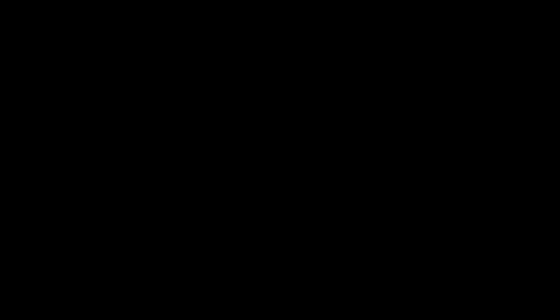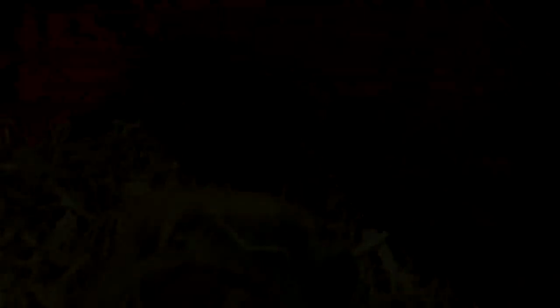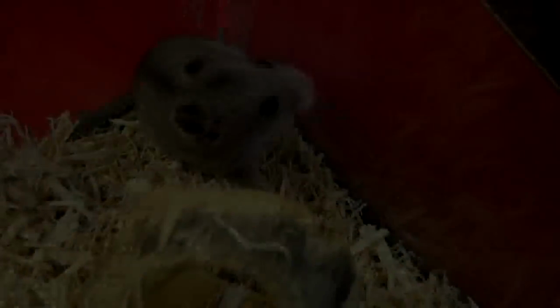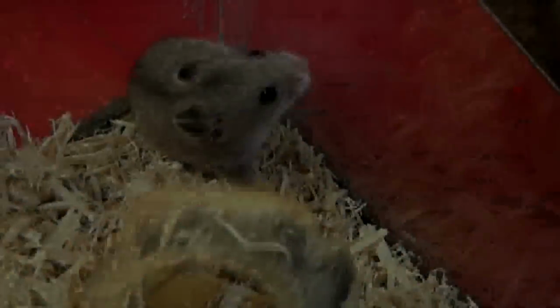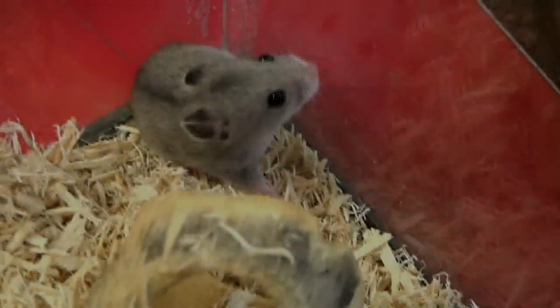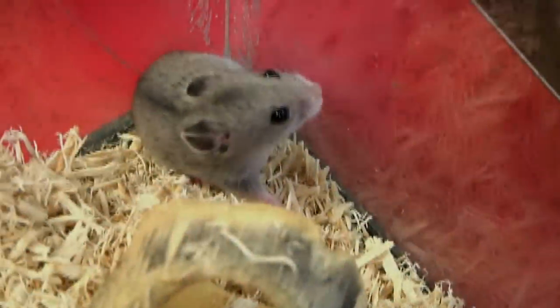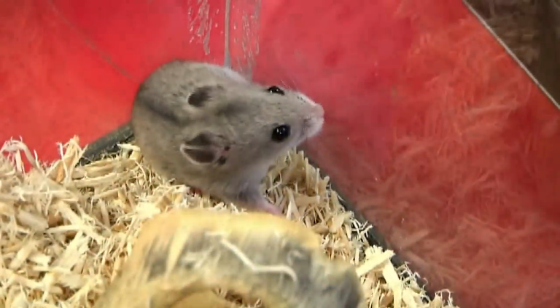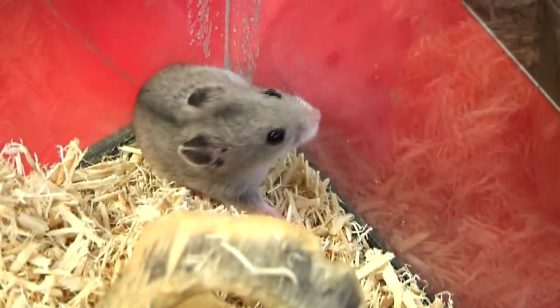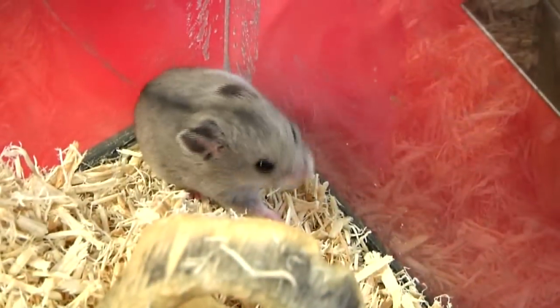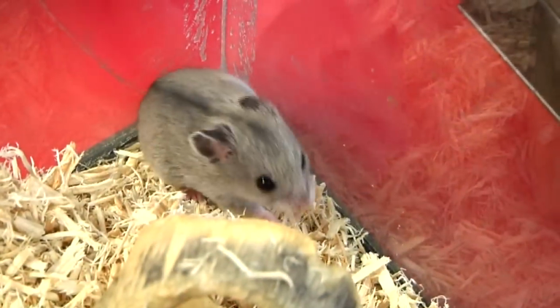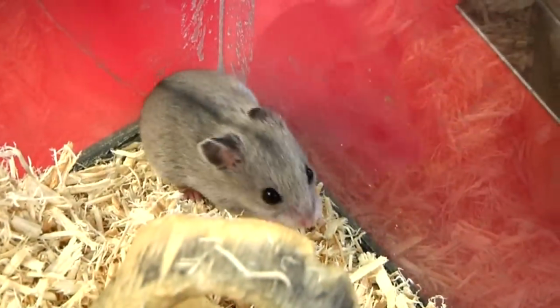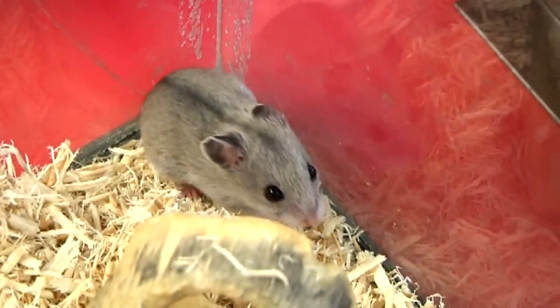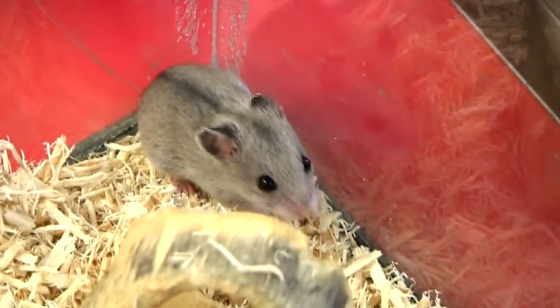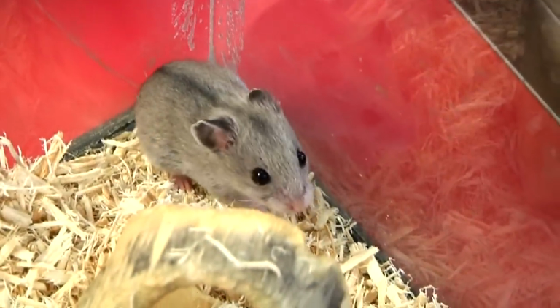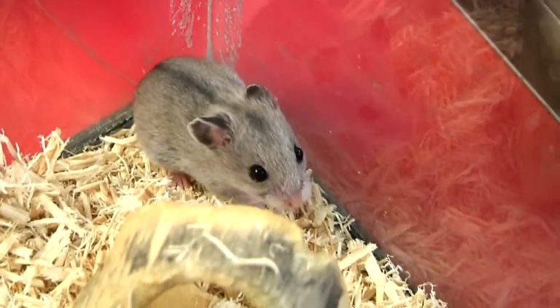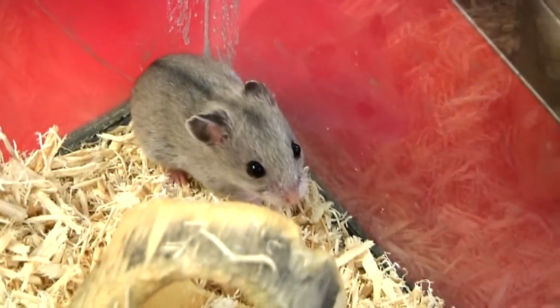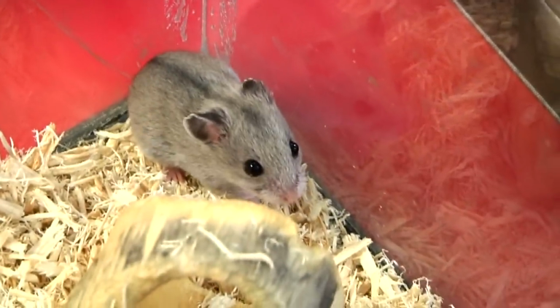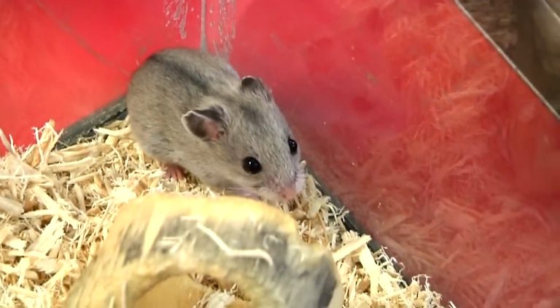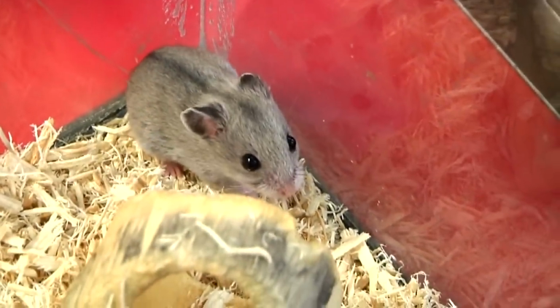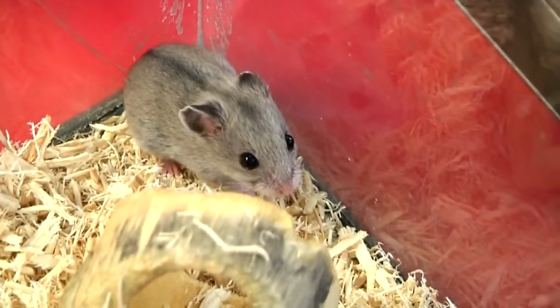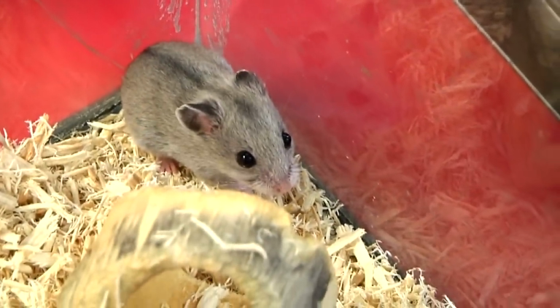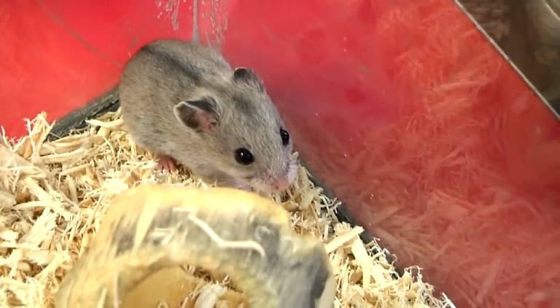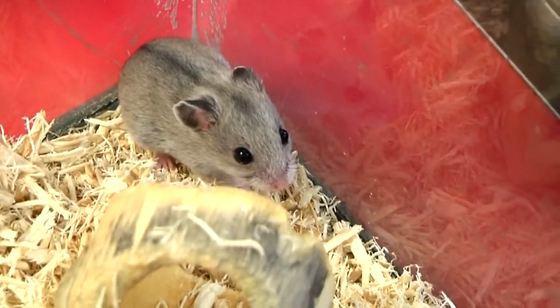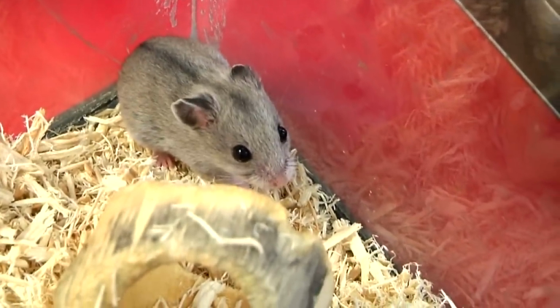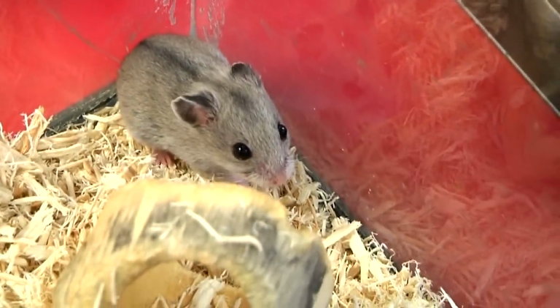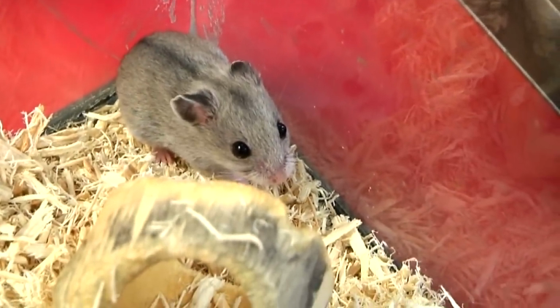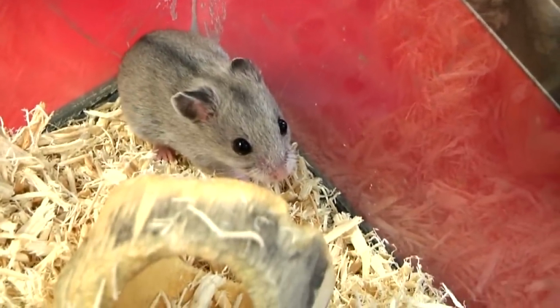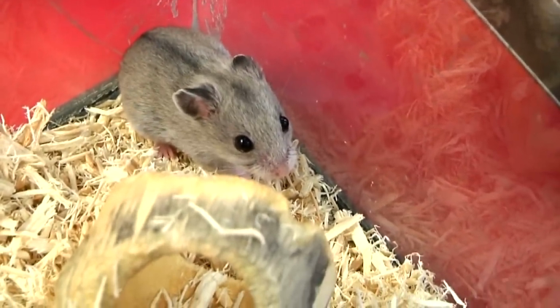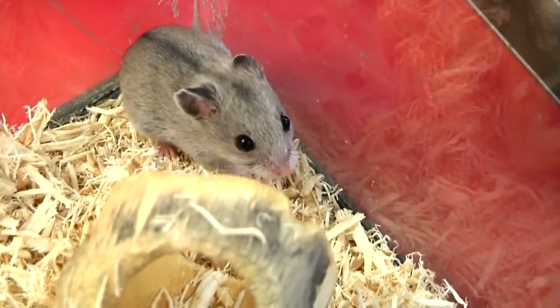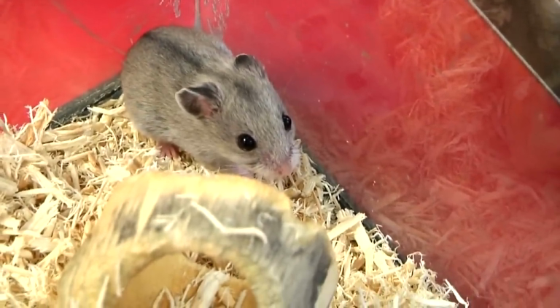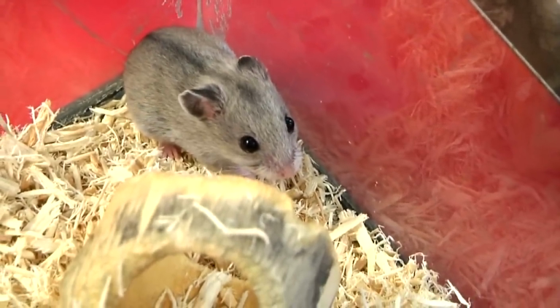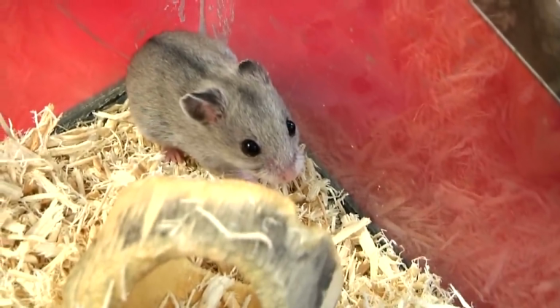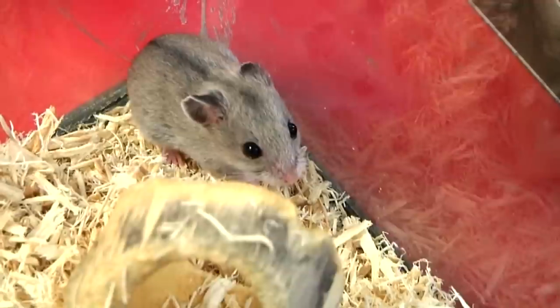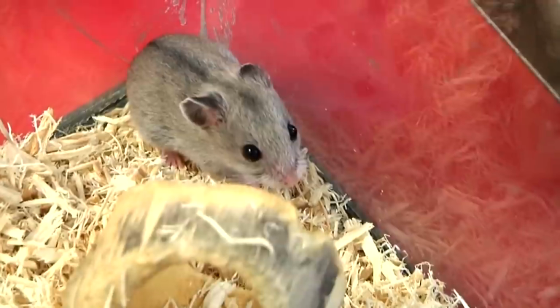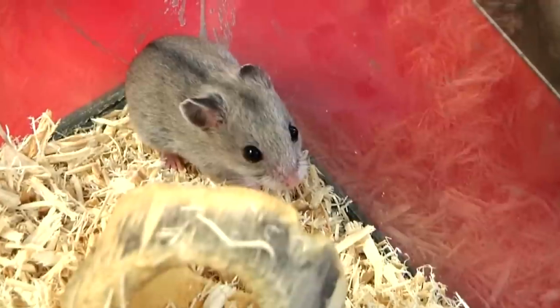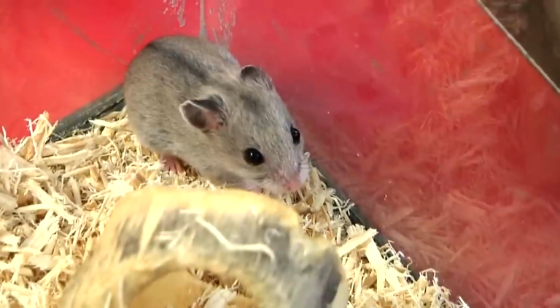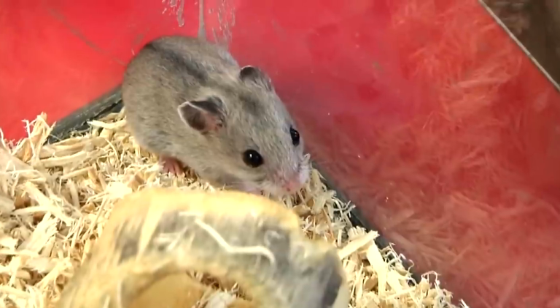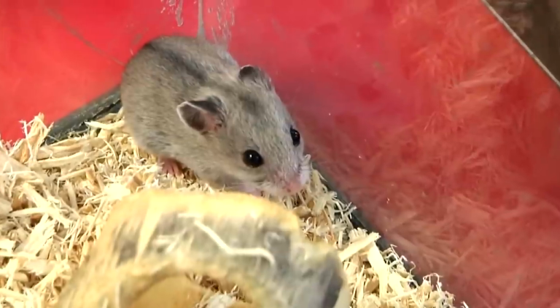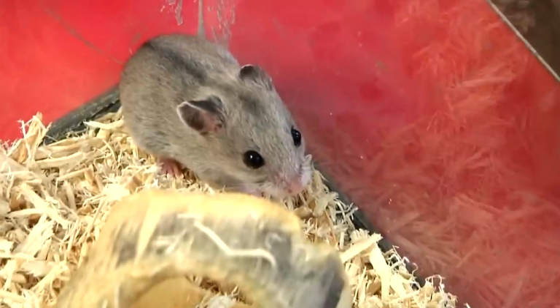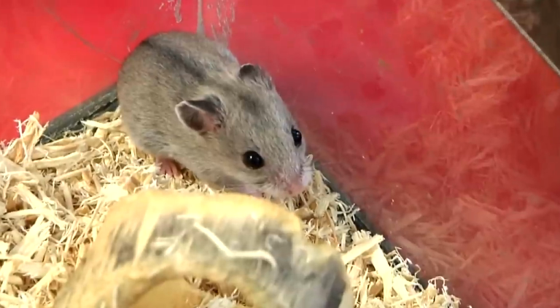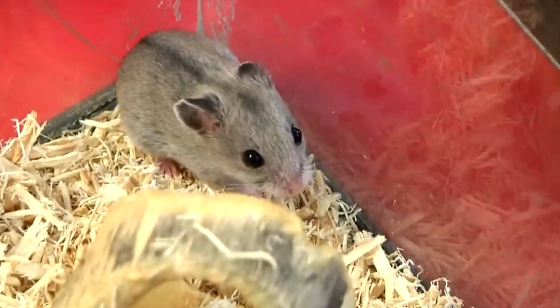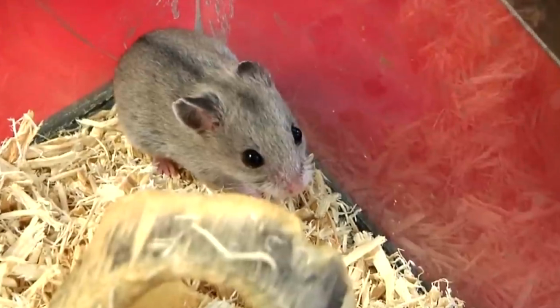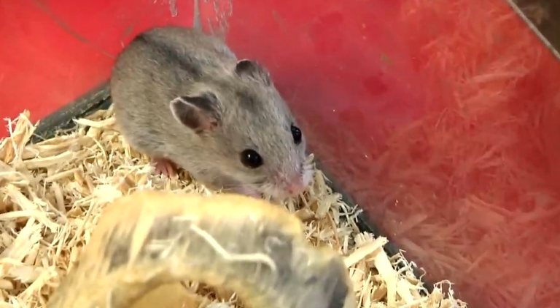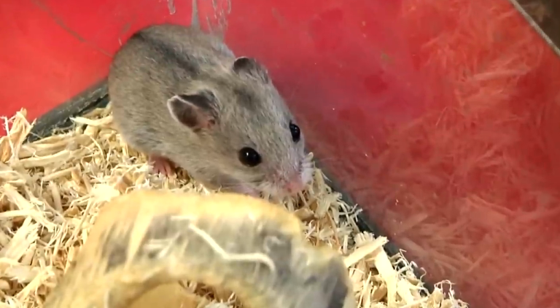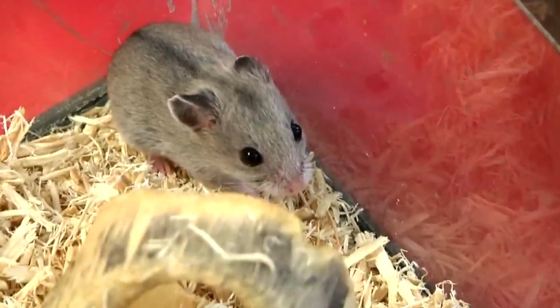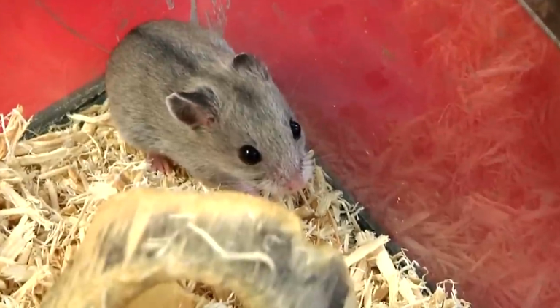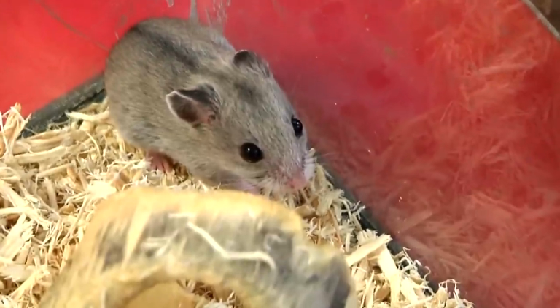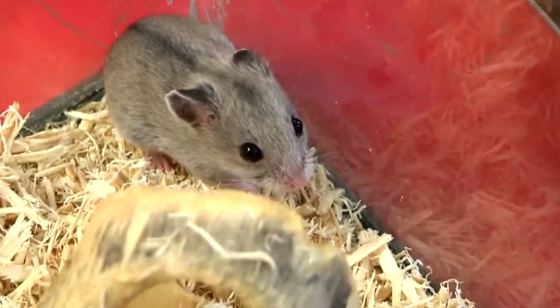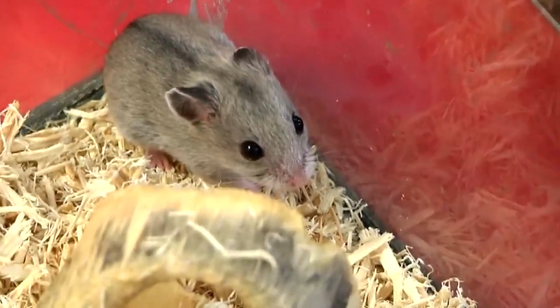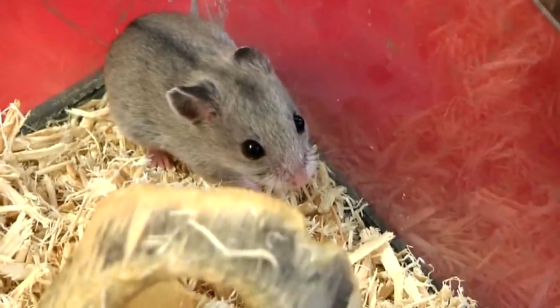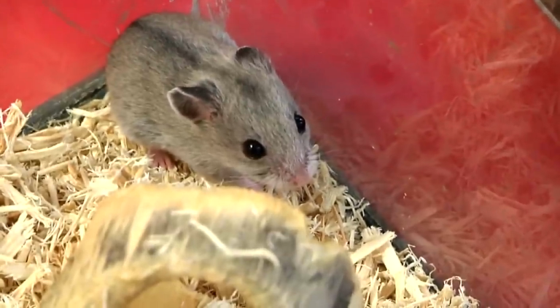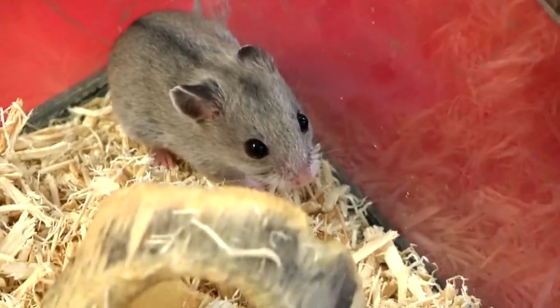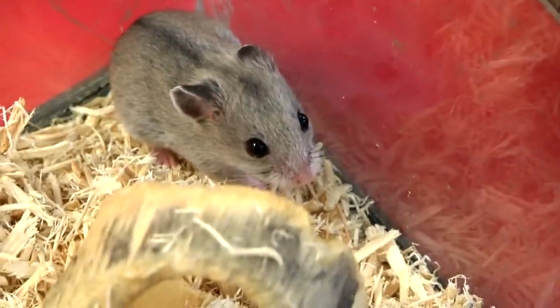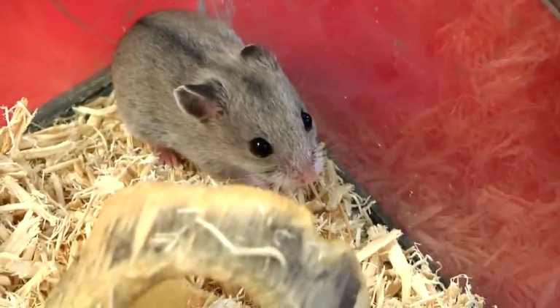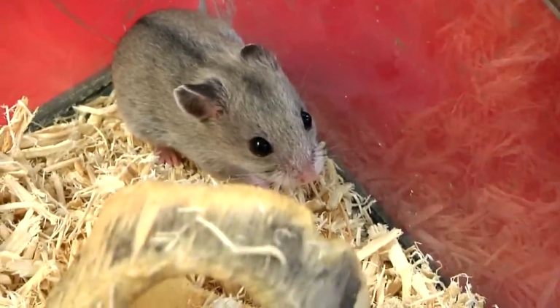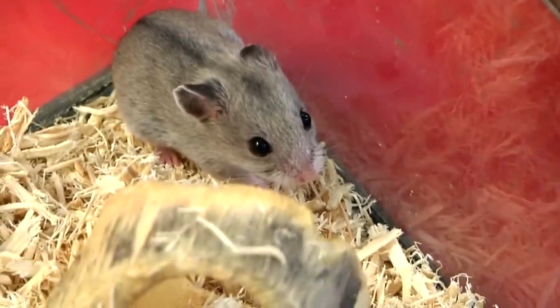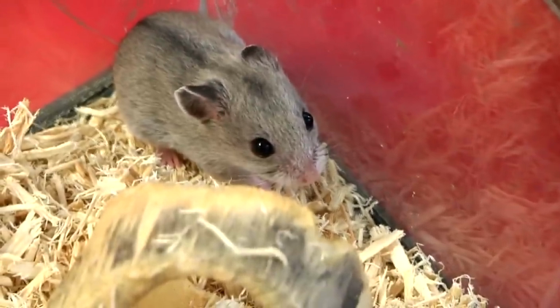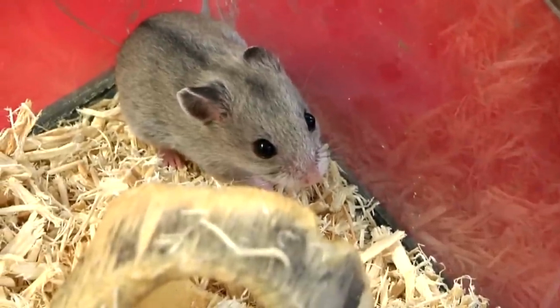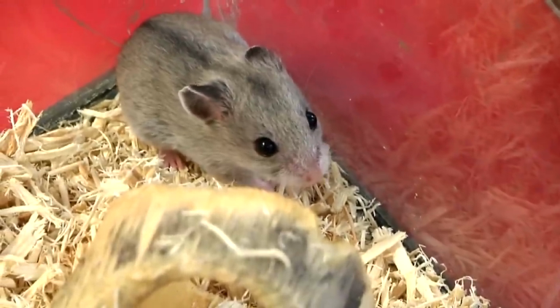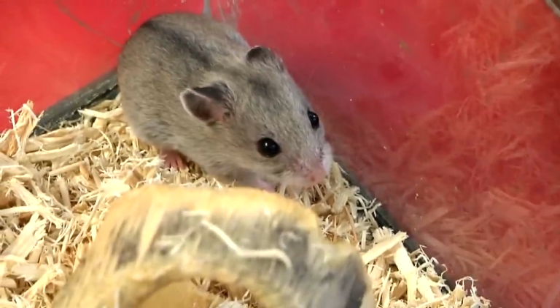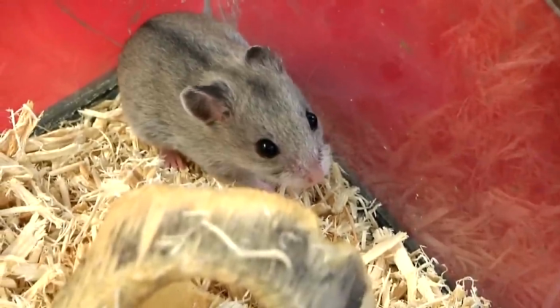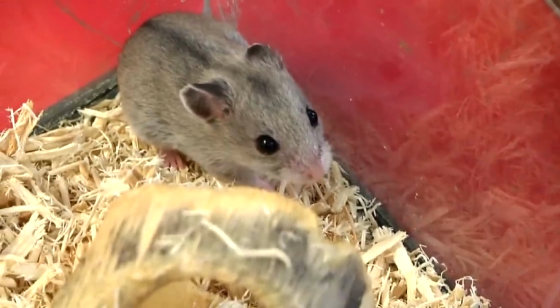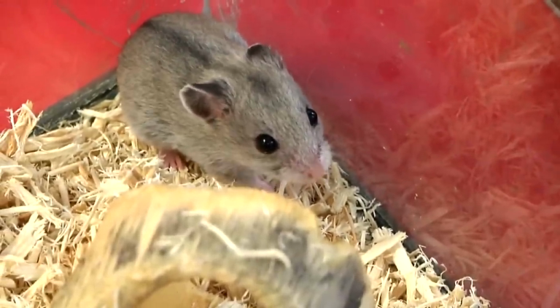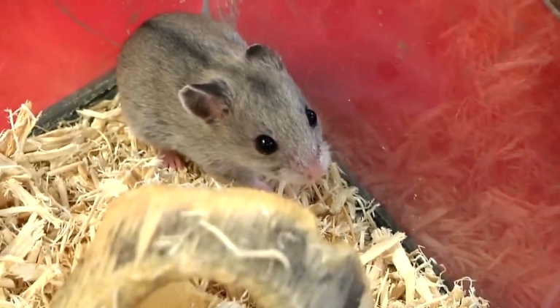Hi, this is Ashley from Pet Planet in Riverton, Utah. Today I am going to let you know how you can care for your Chinese dwarf hamsters.